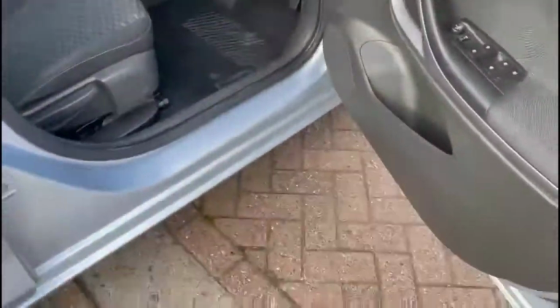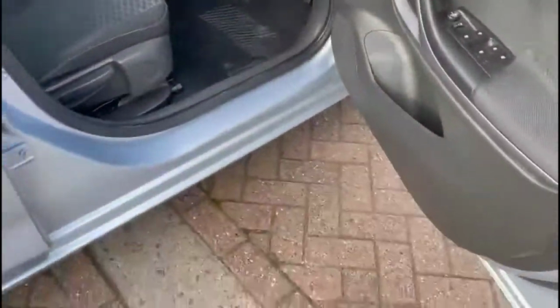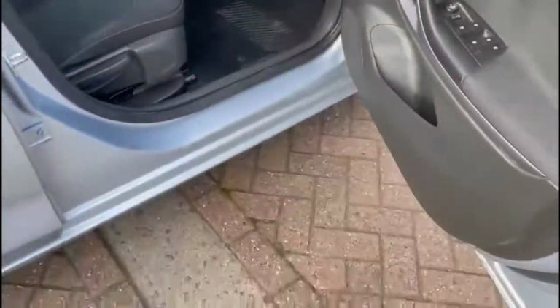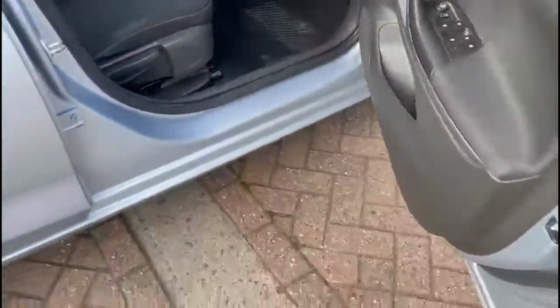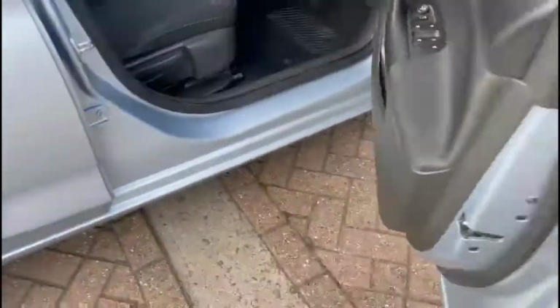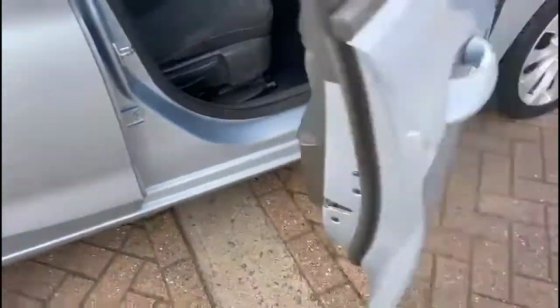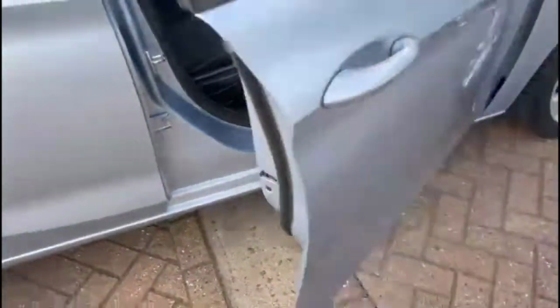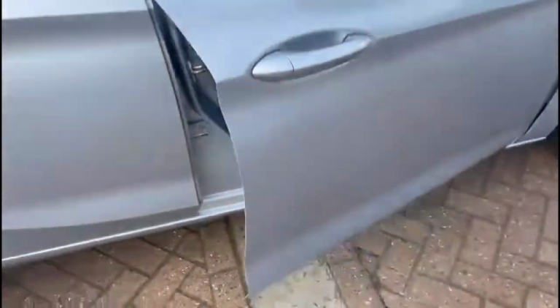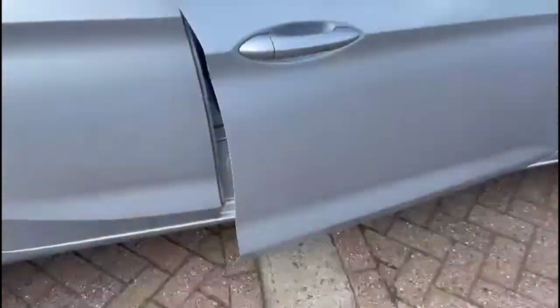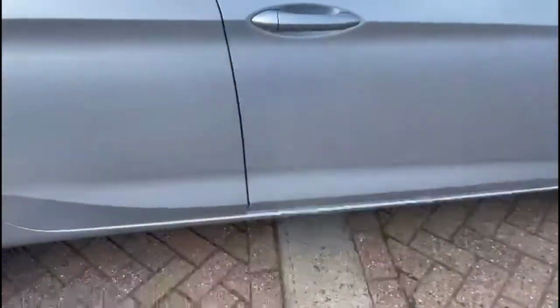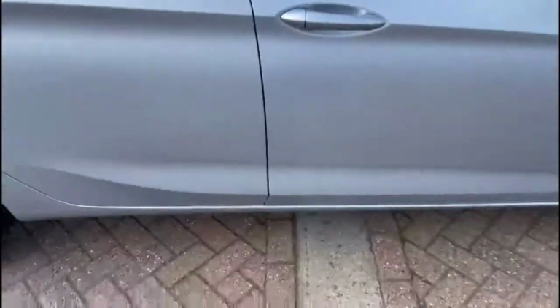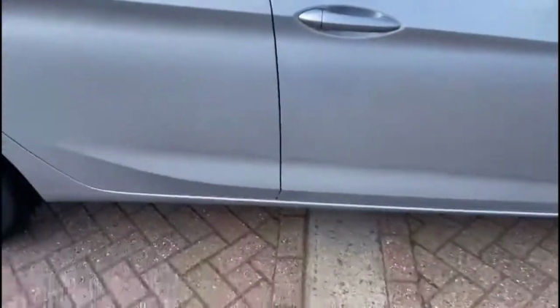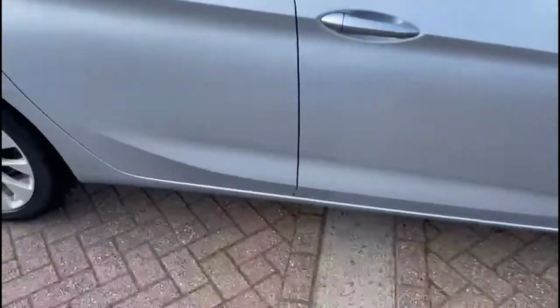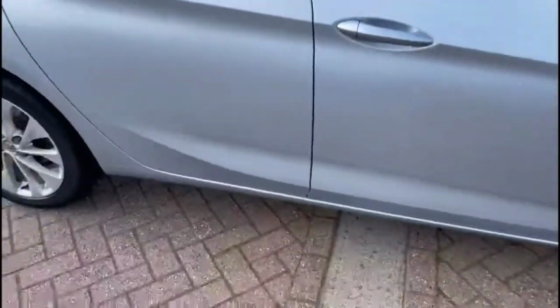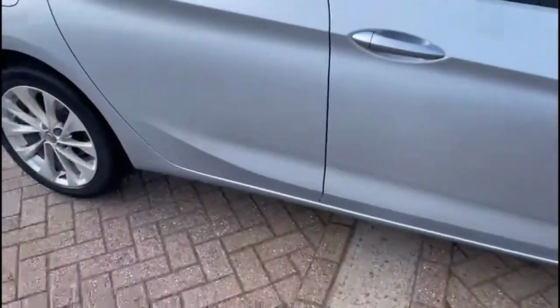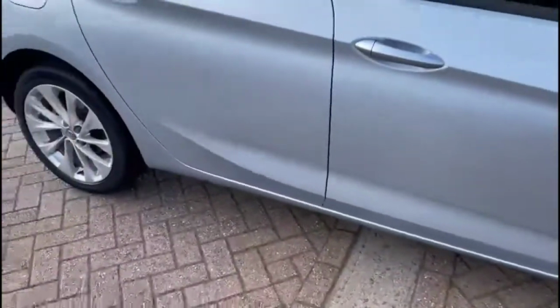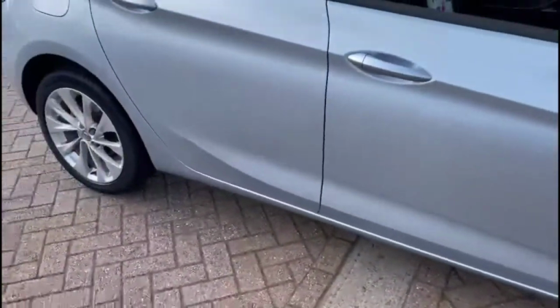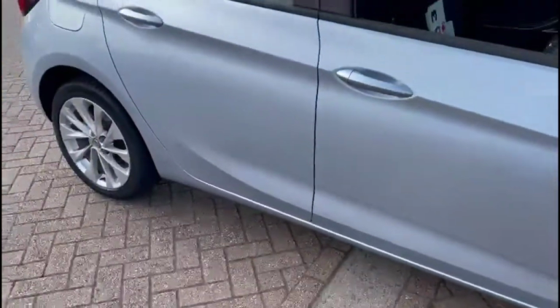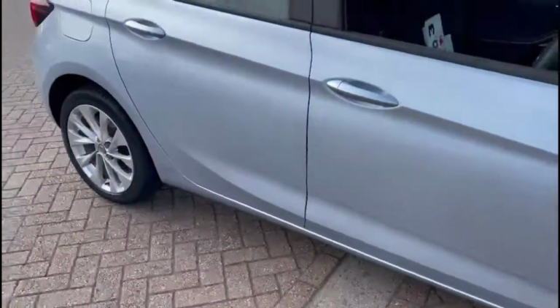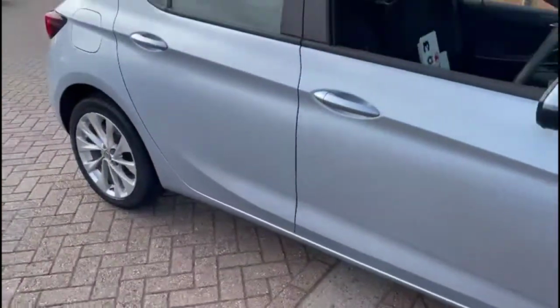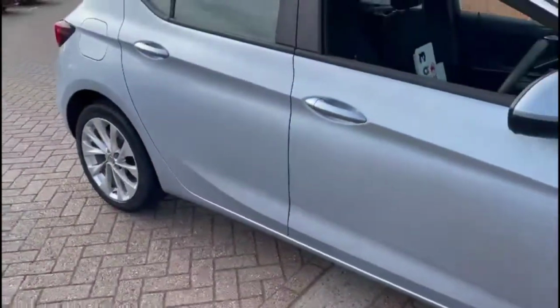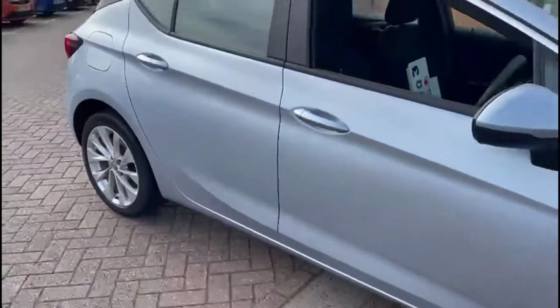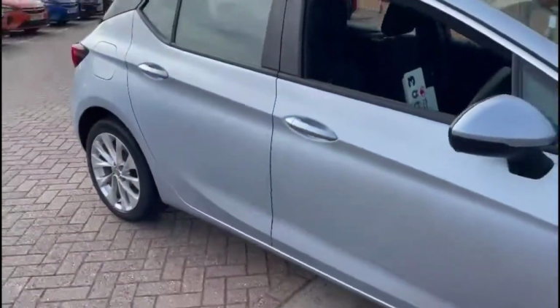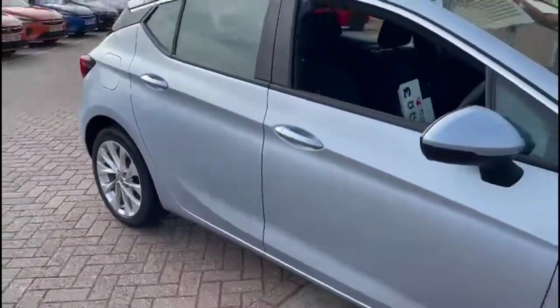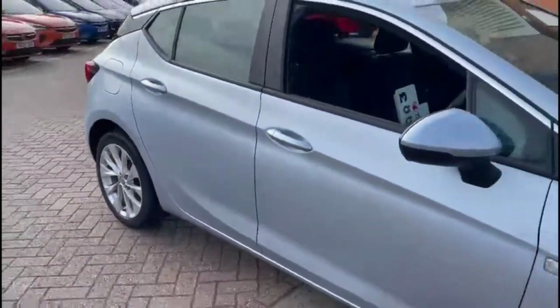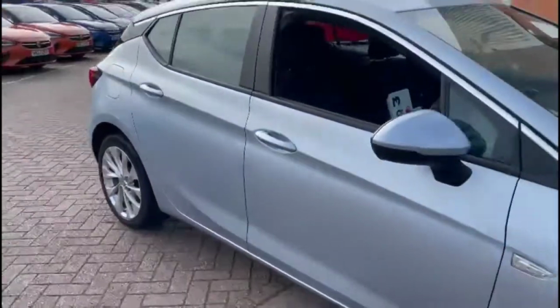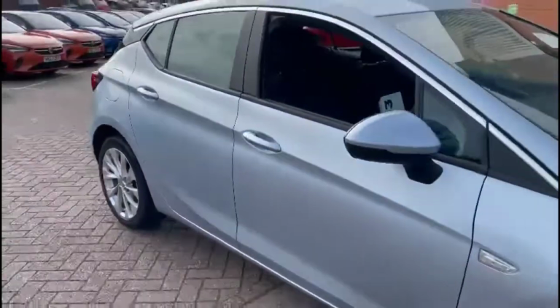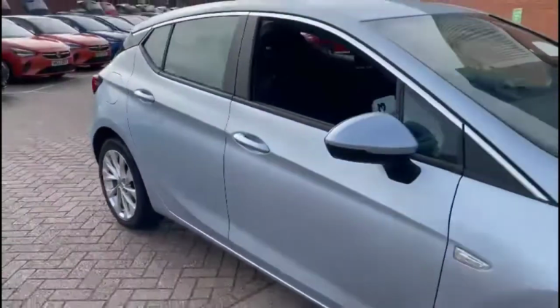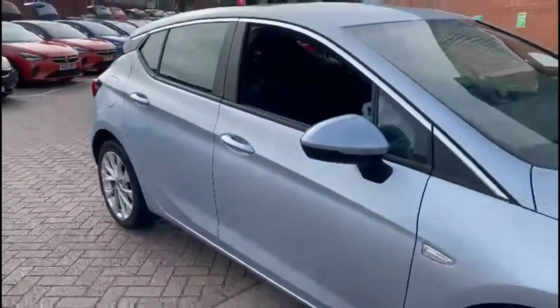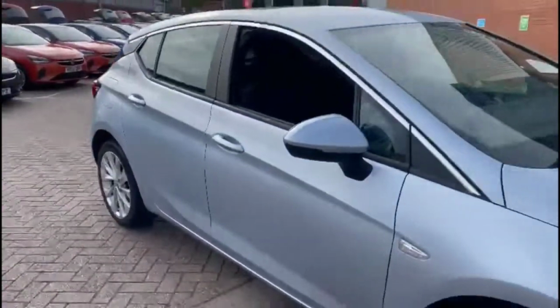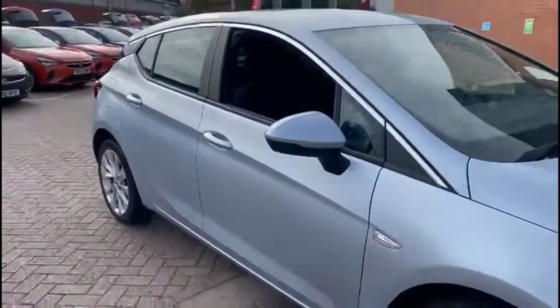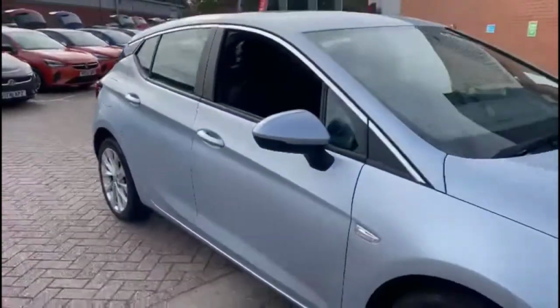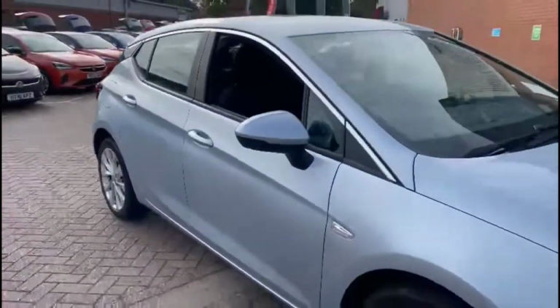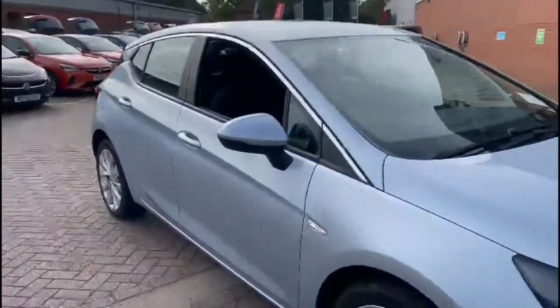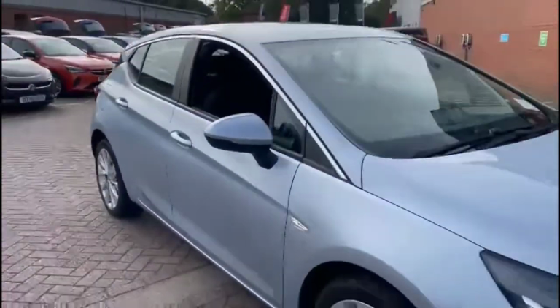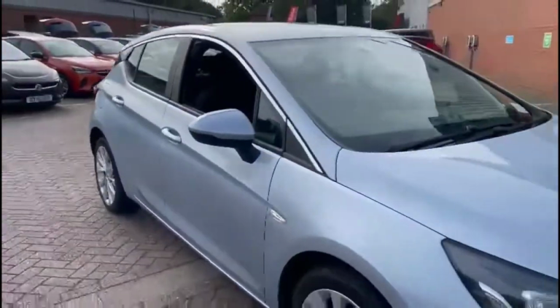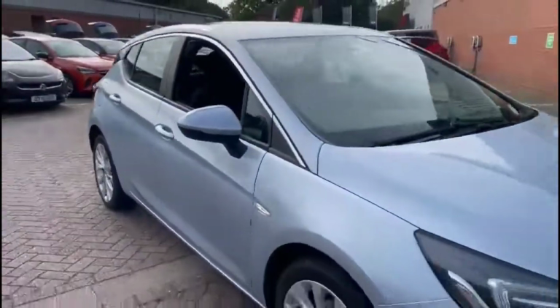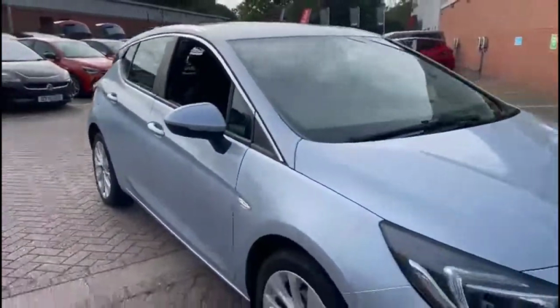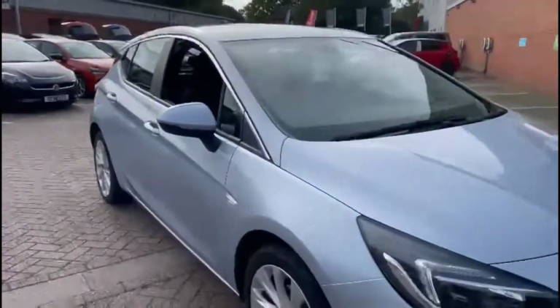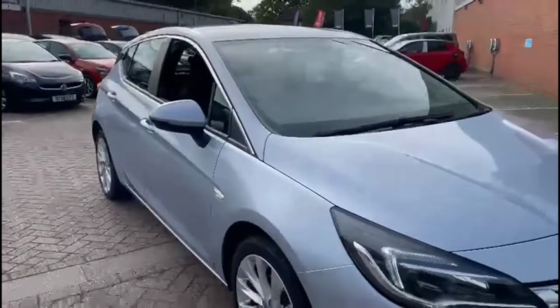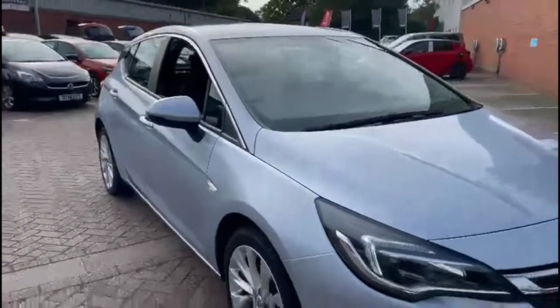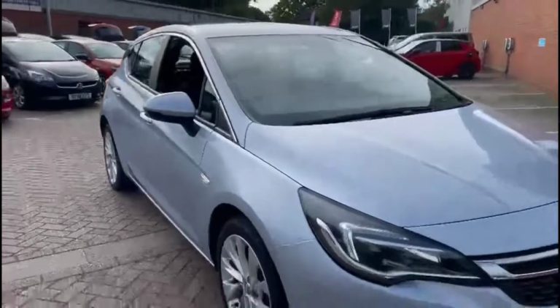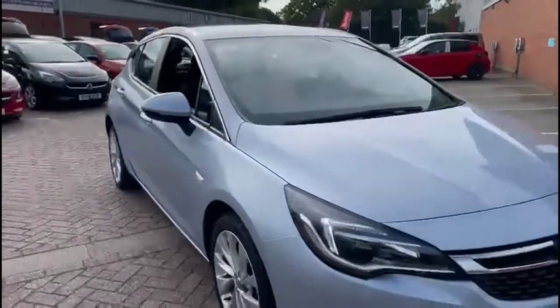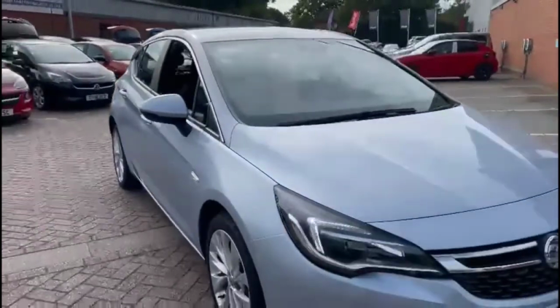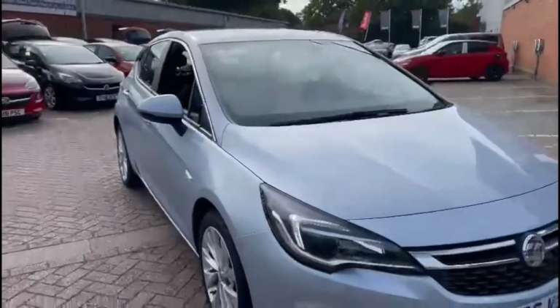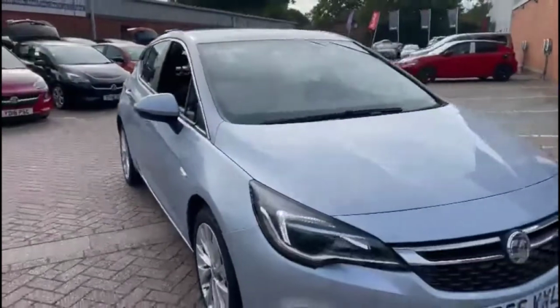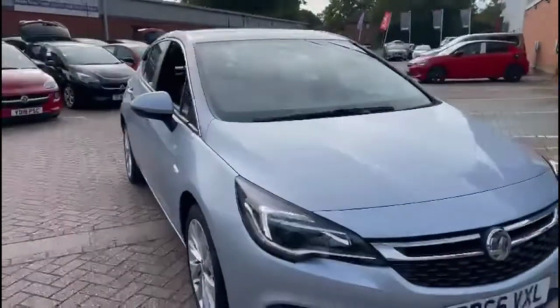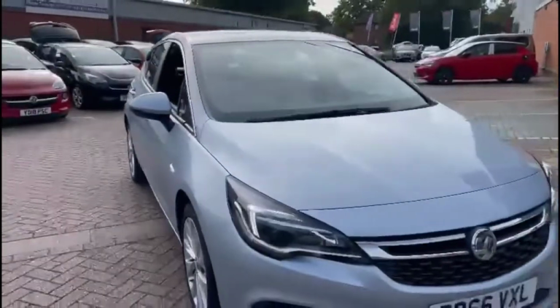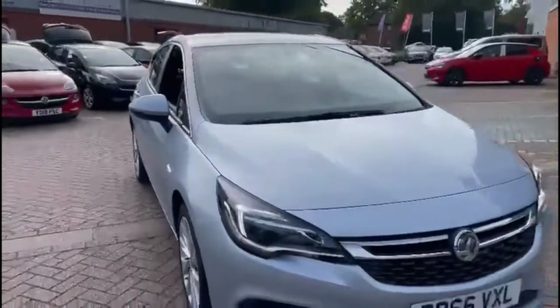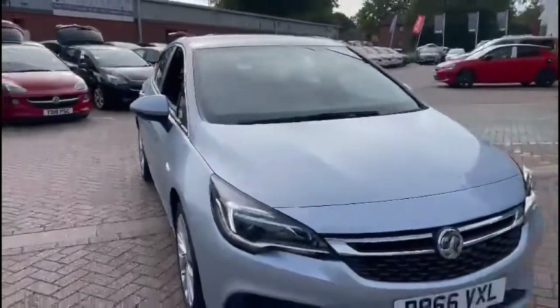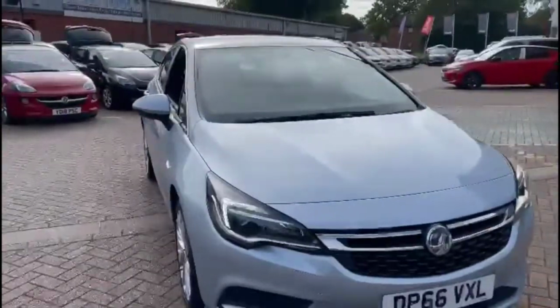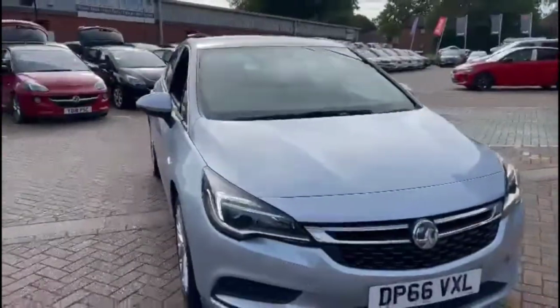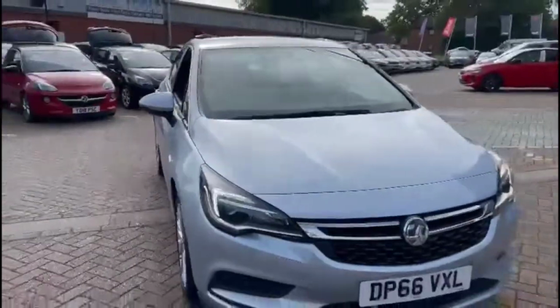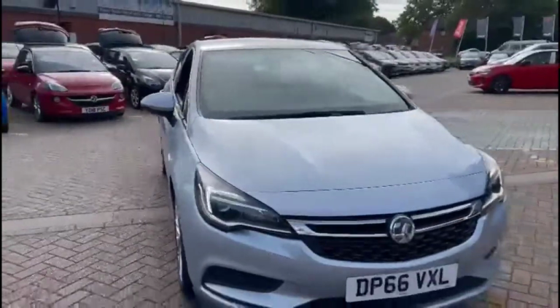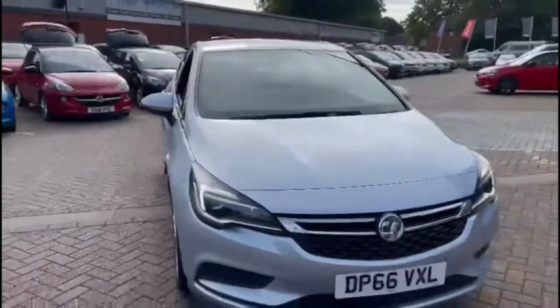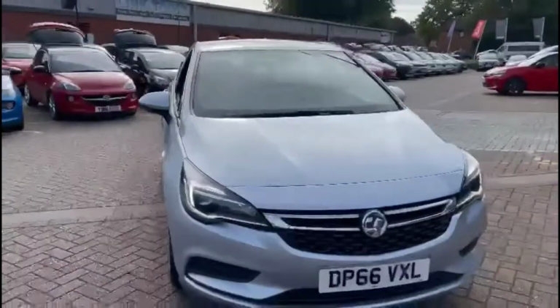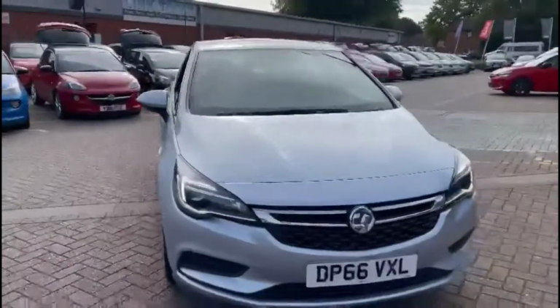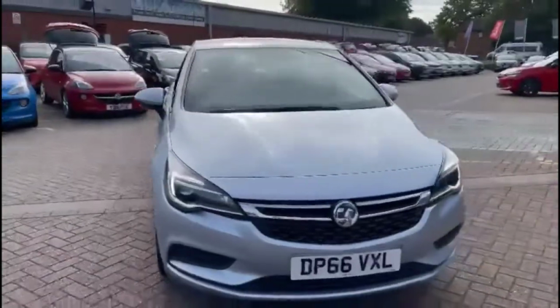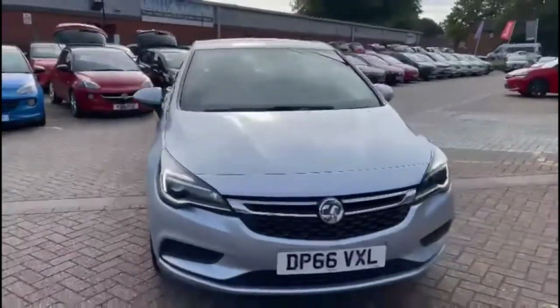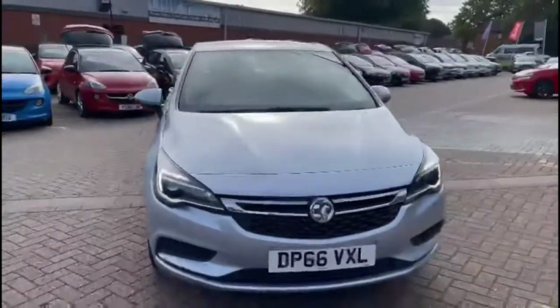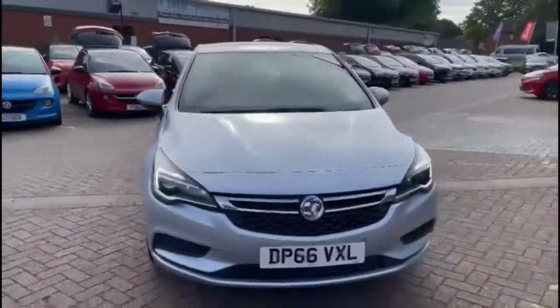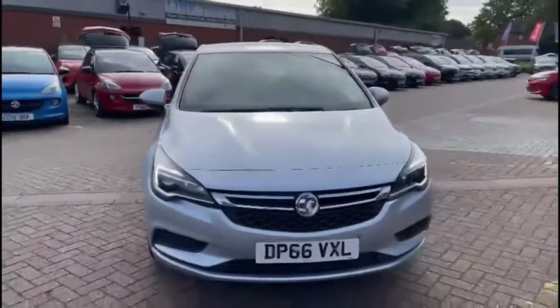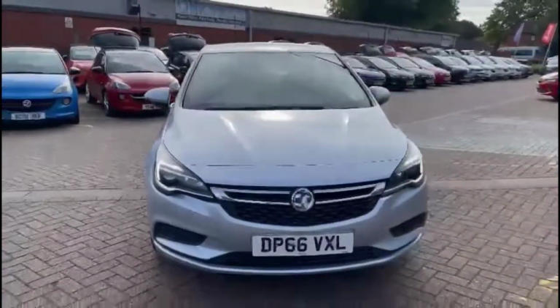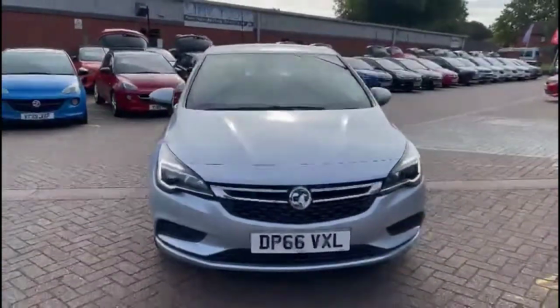Finance options are available as well as Baylis service plans. If you're interested in this vehicle then please give us a call at Baylis Vauxhall.